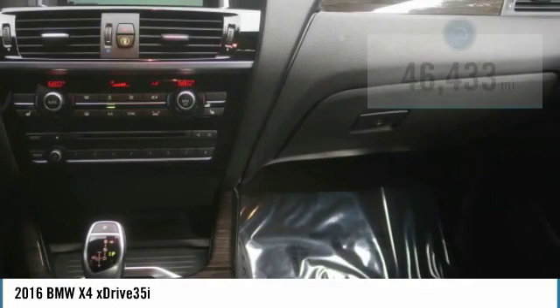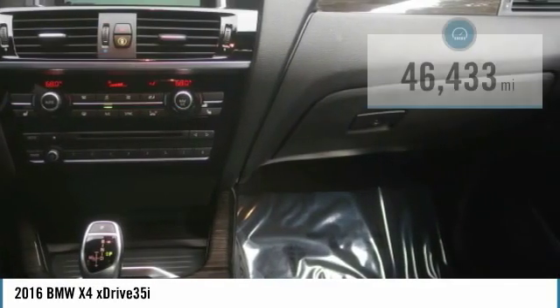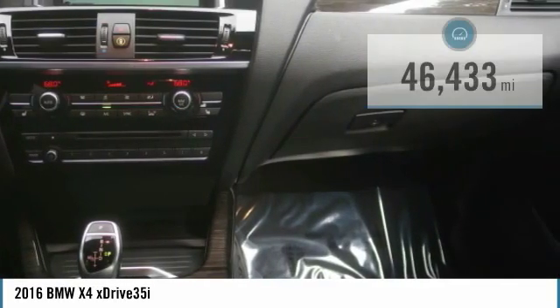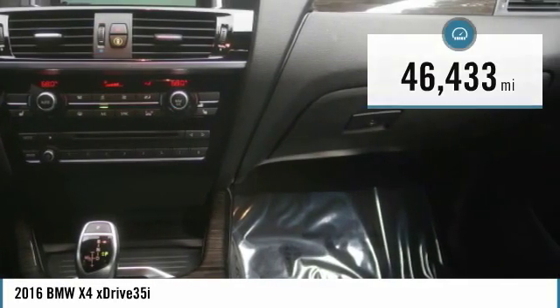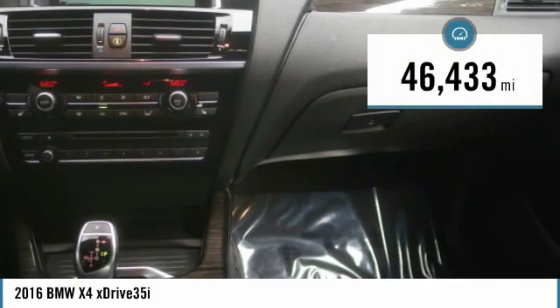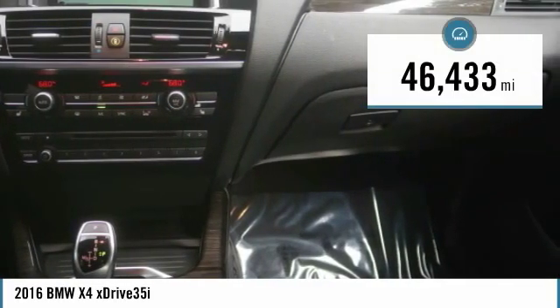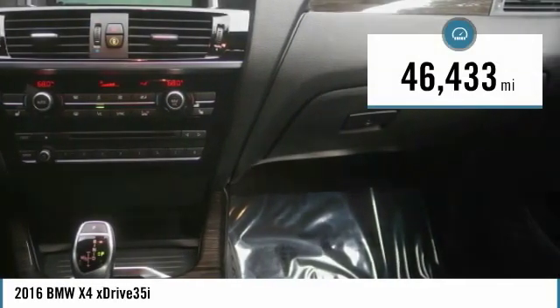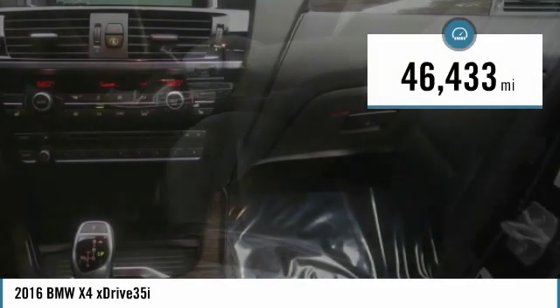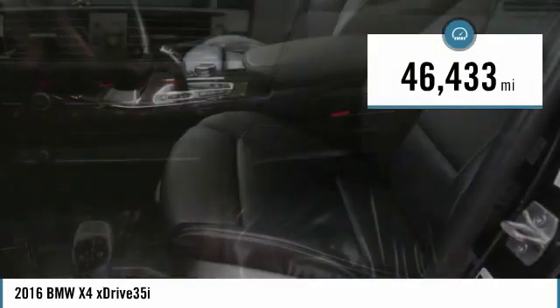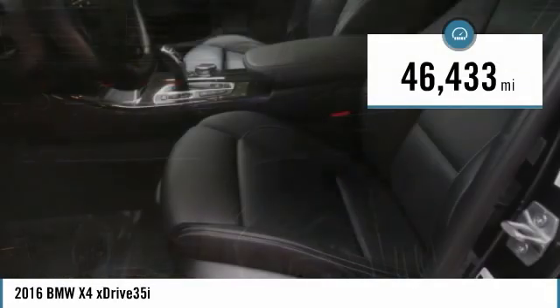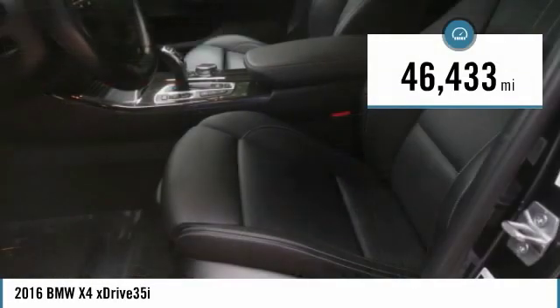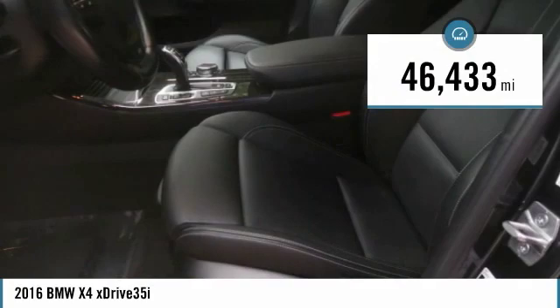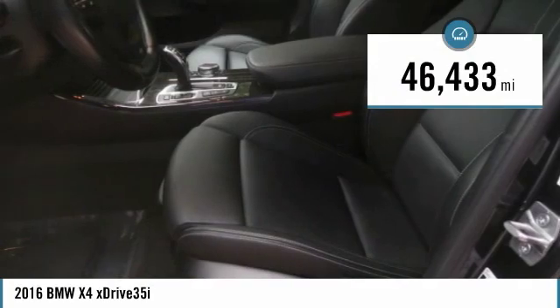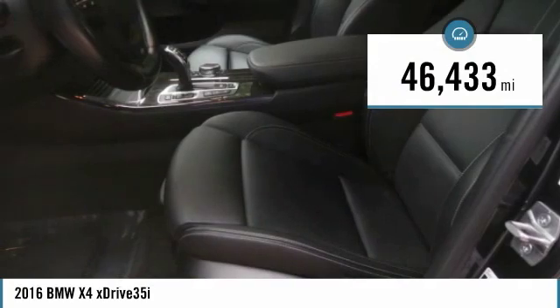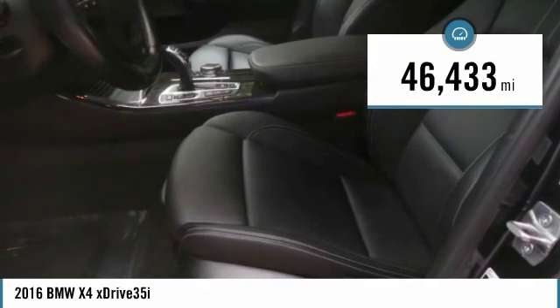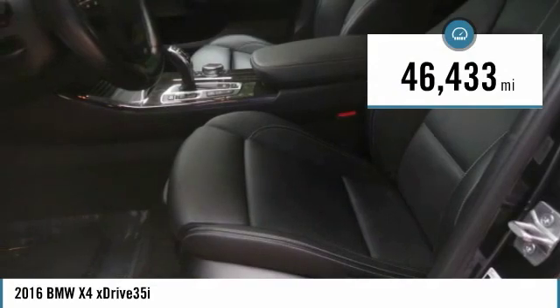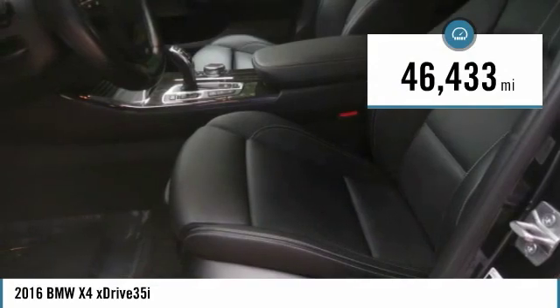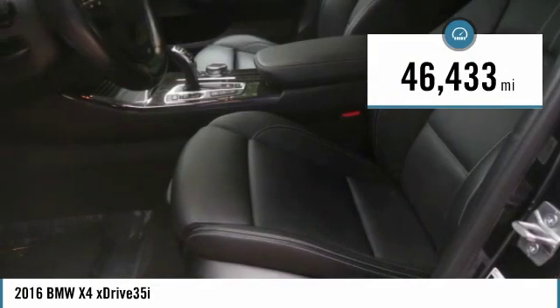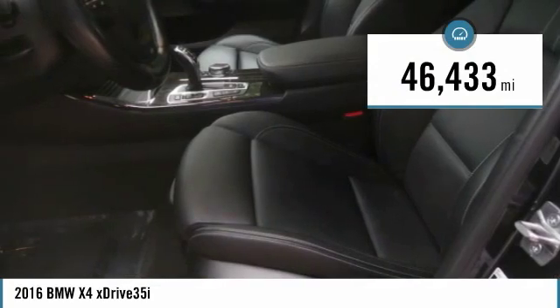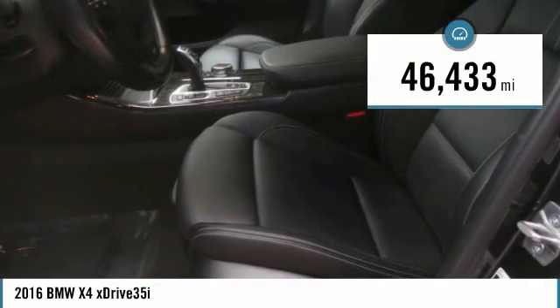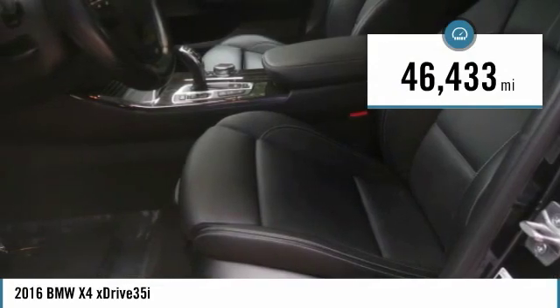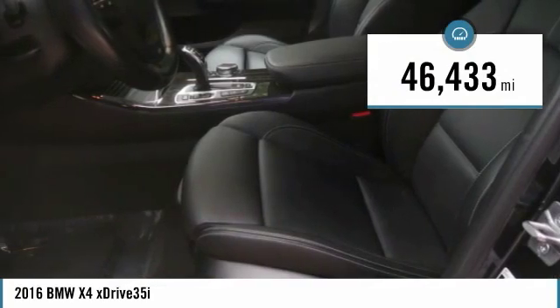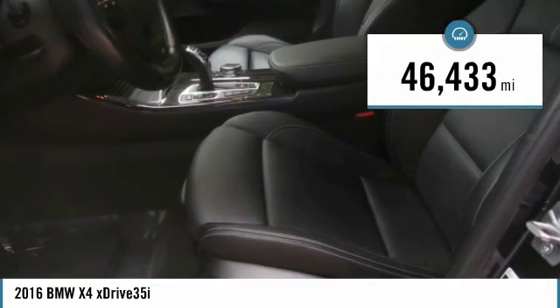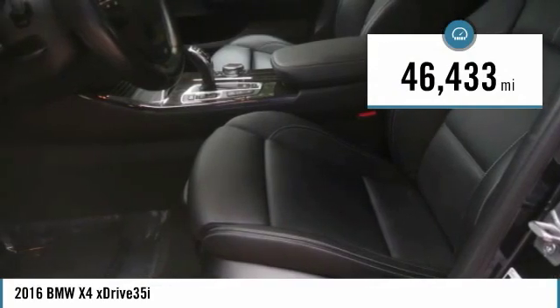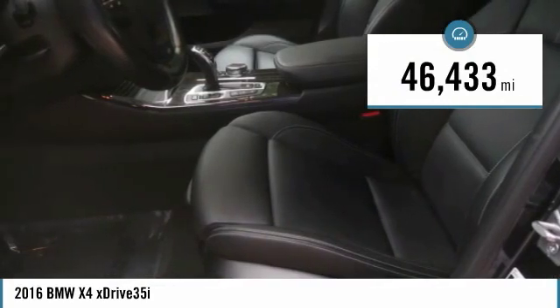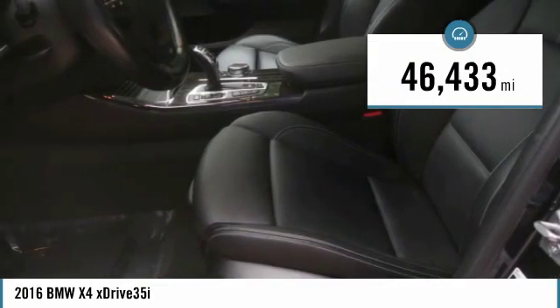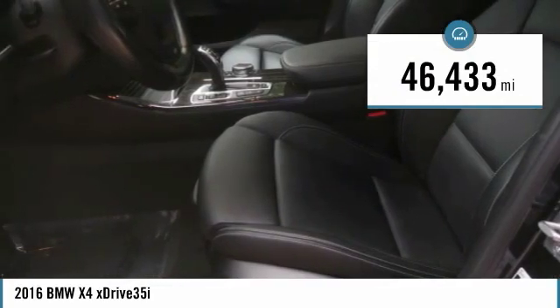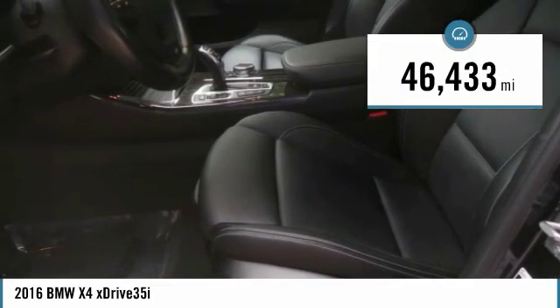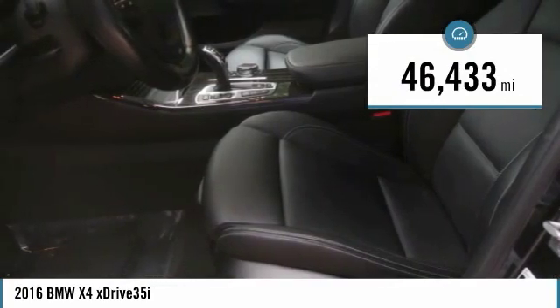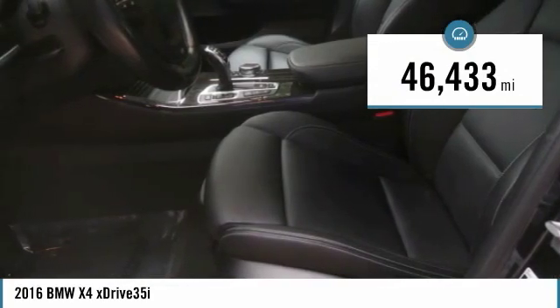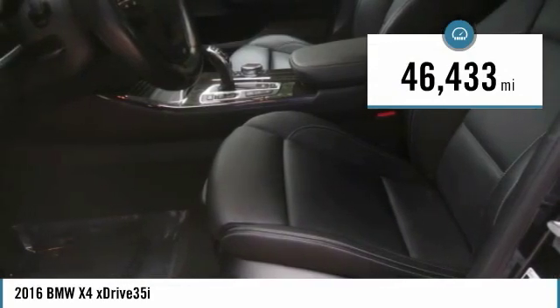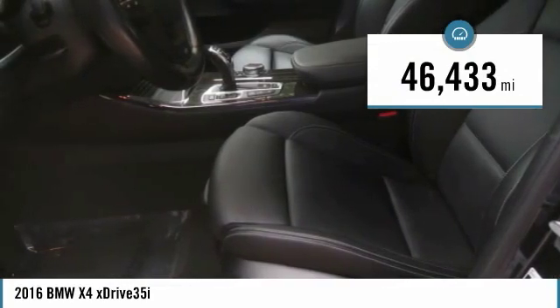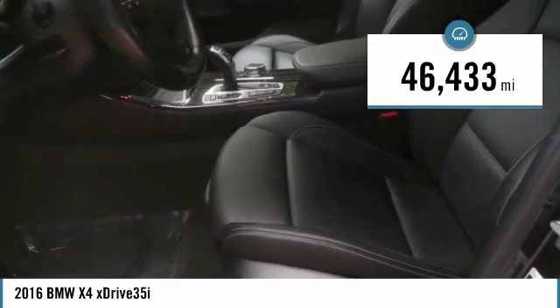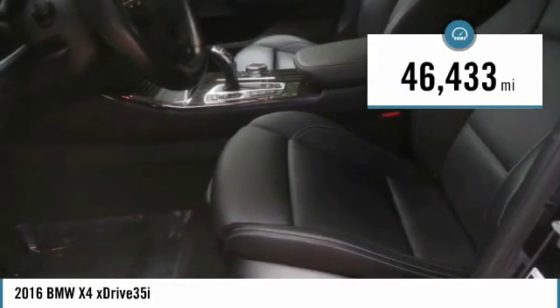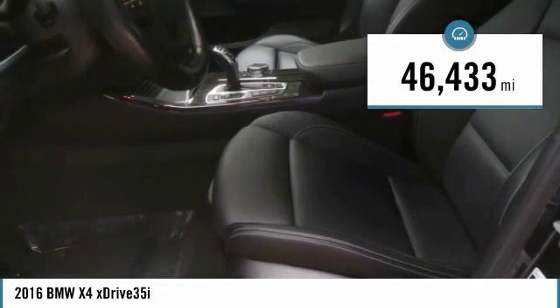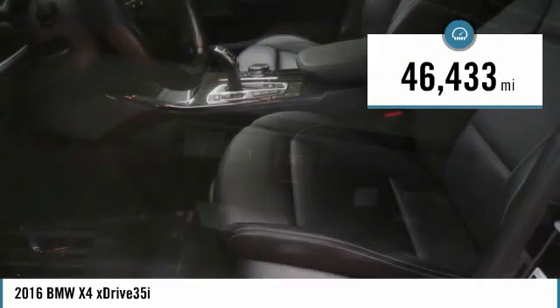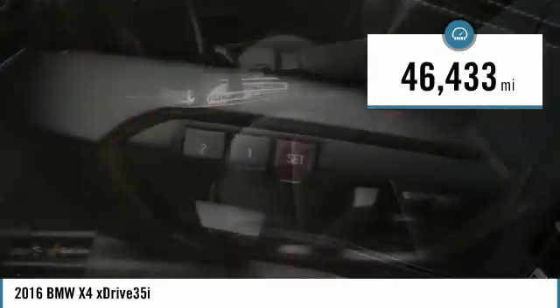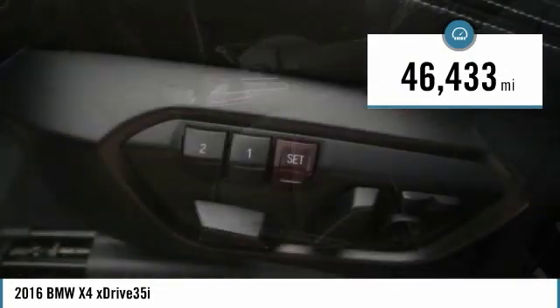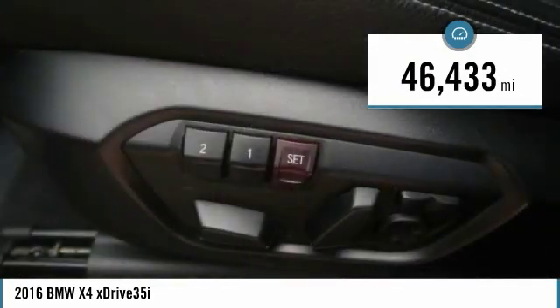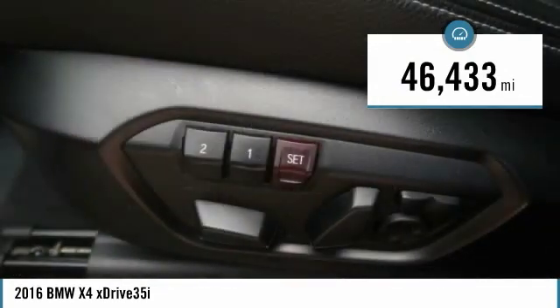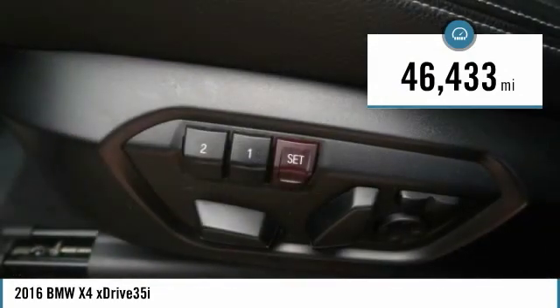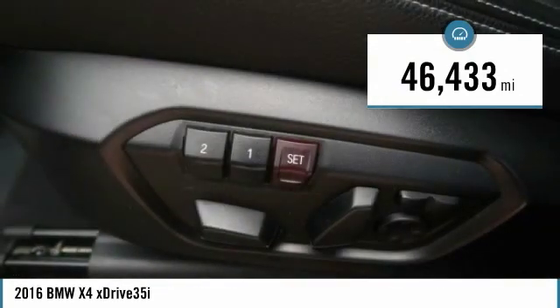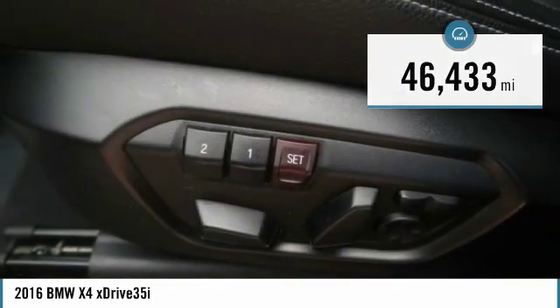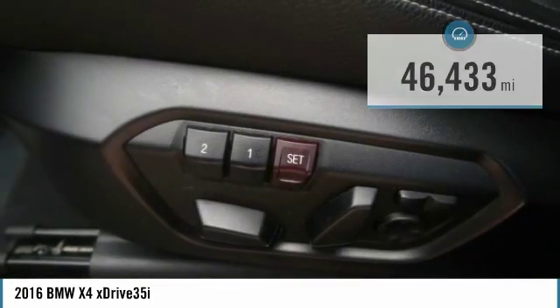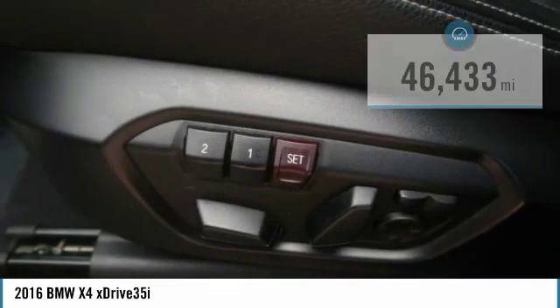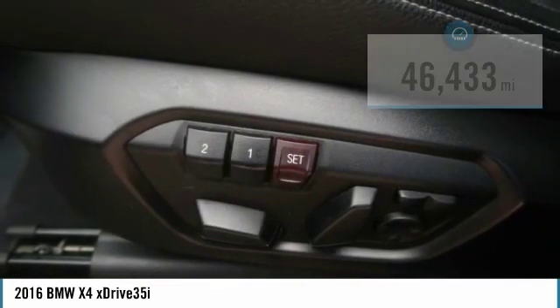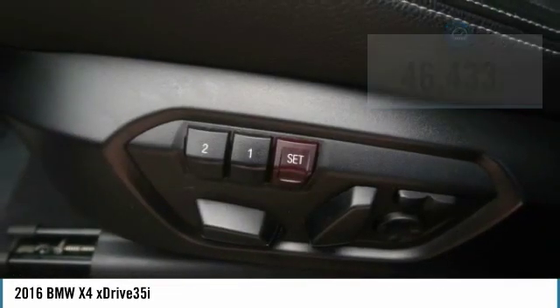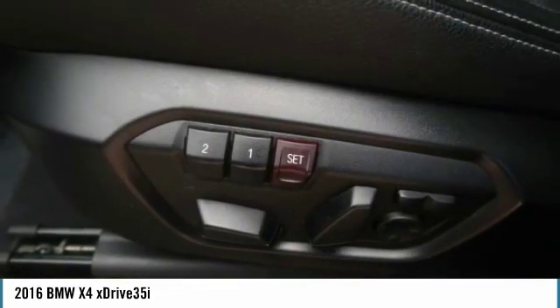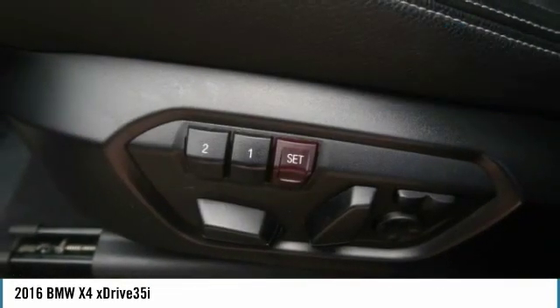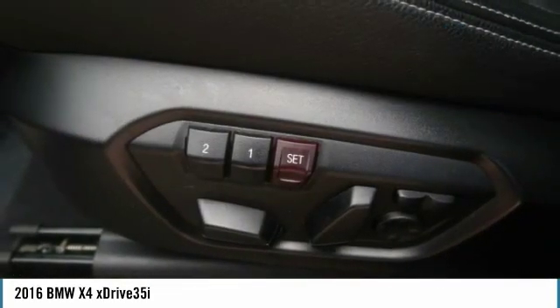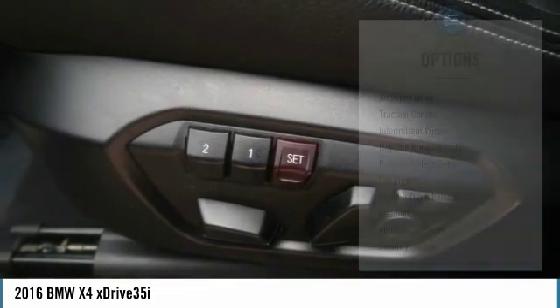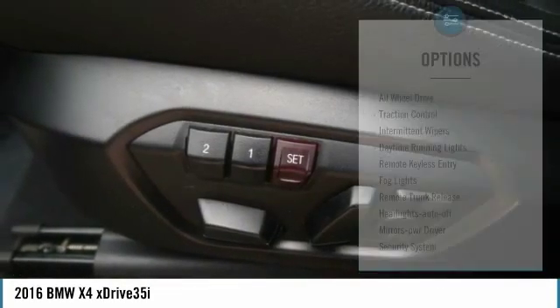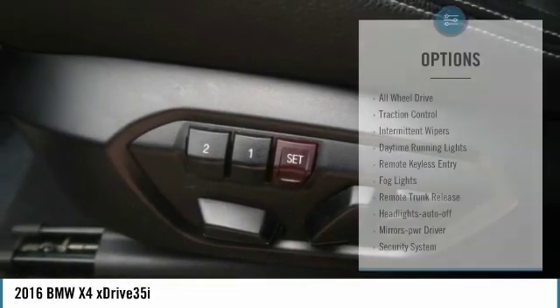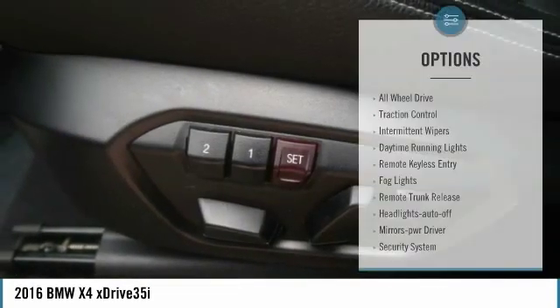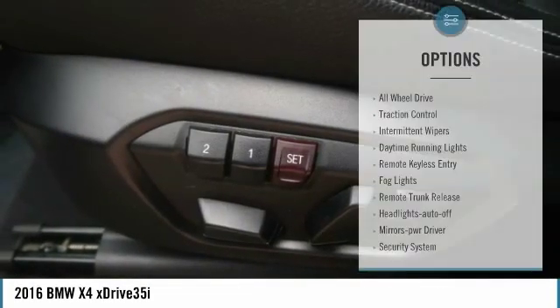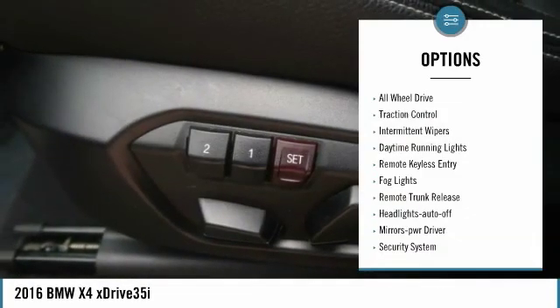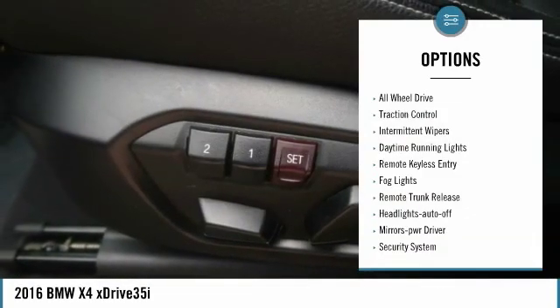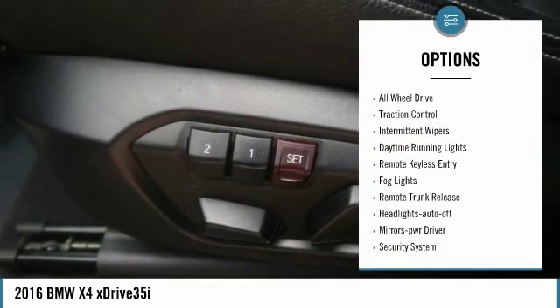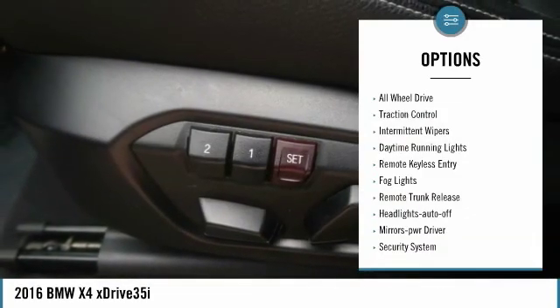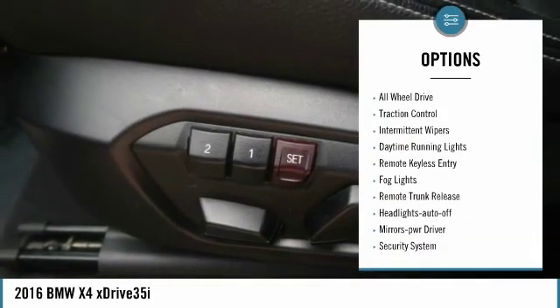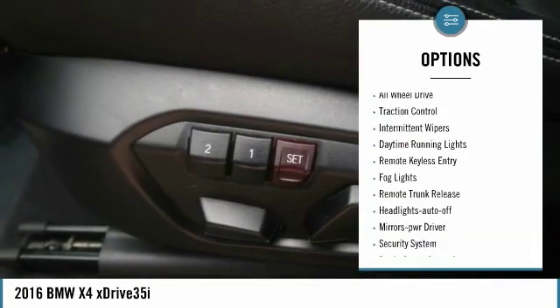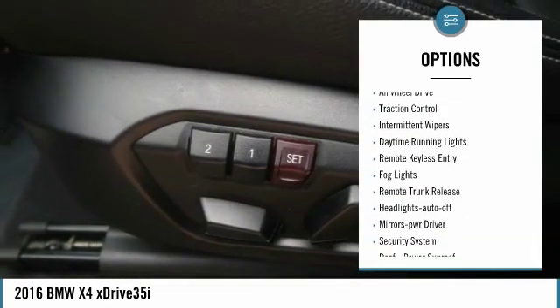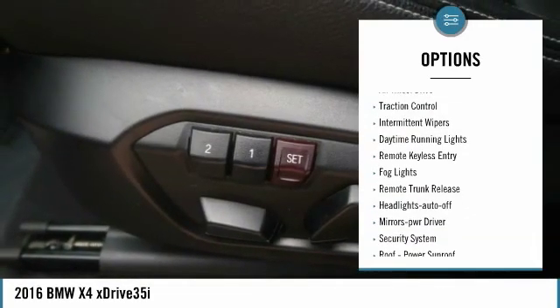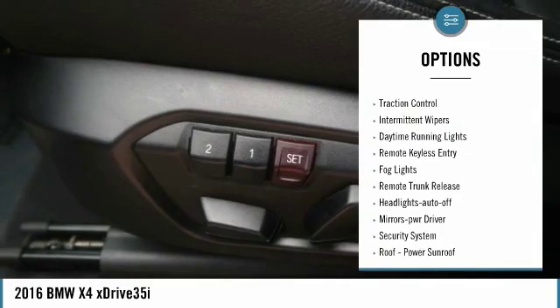This vehicle has less than 50,000 miles. Here are some of this vehicle's great options: all-wheel drive,